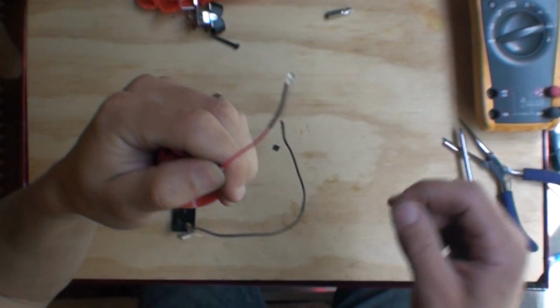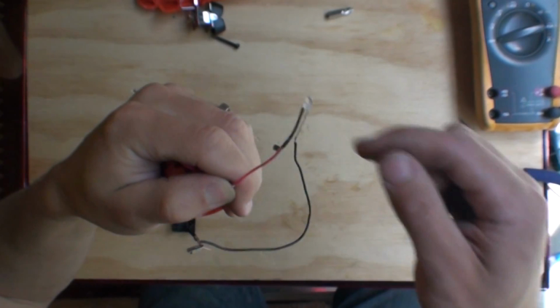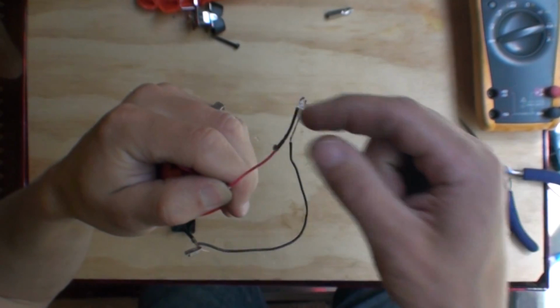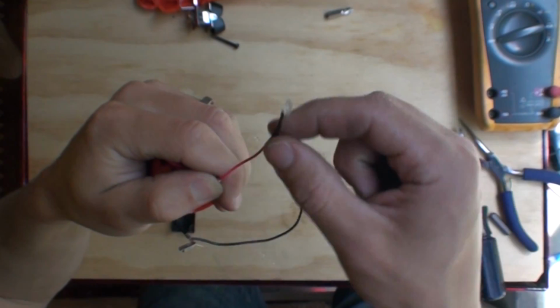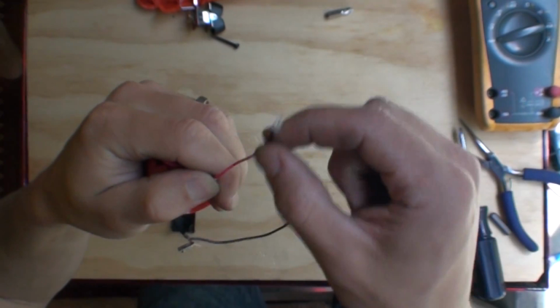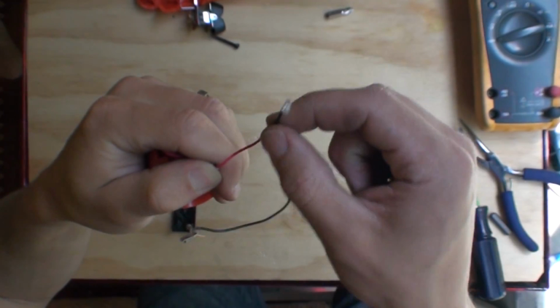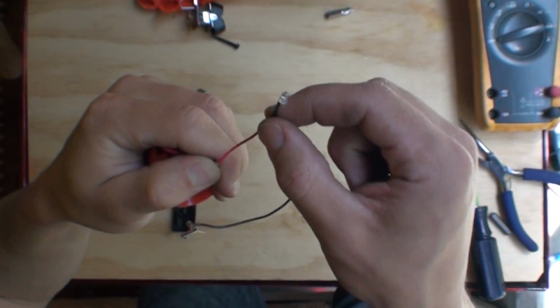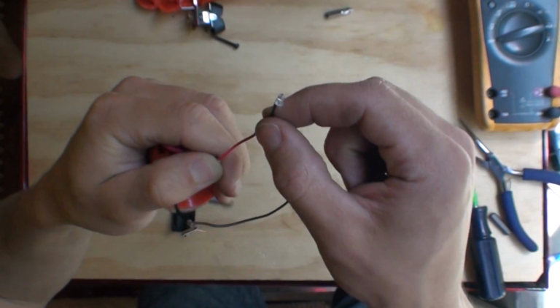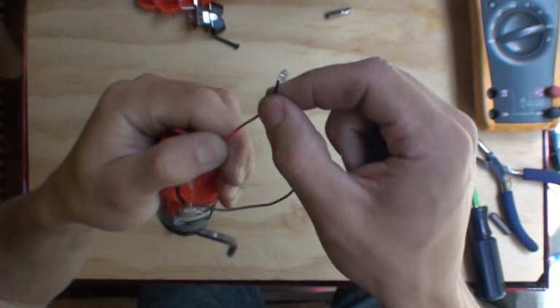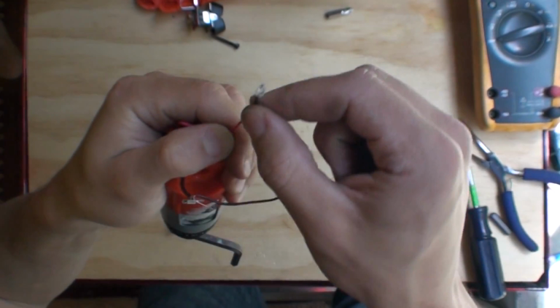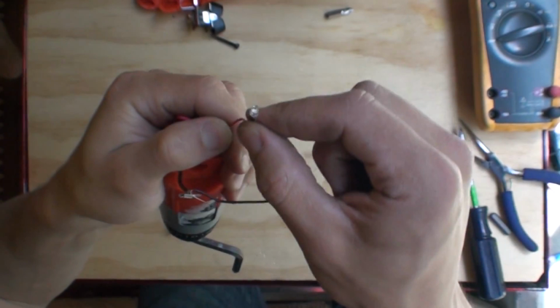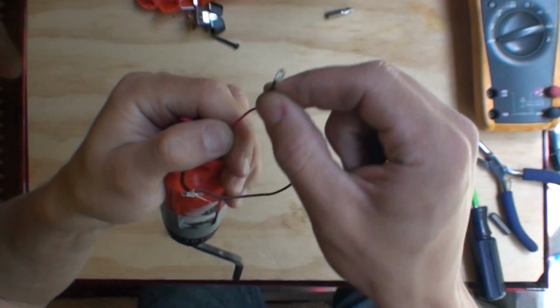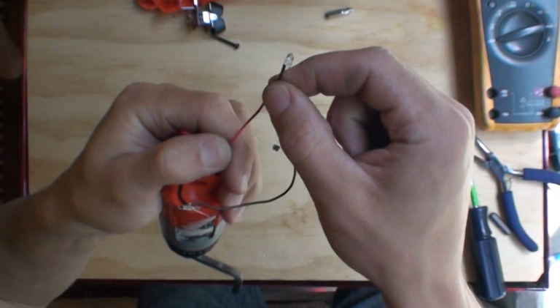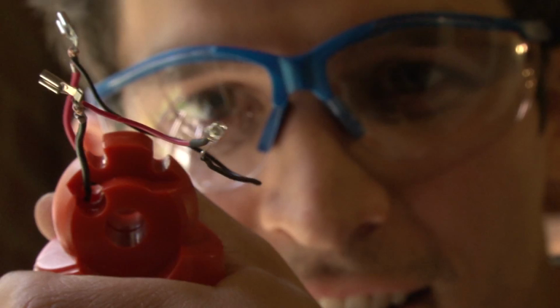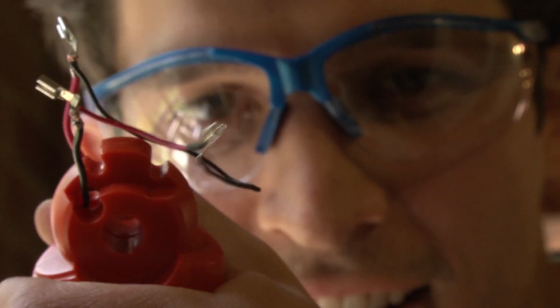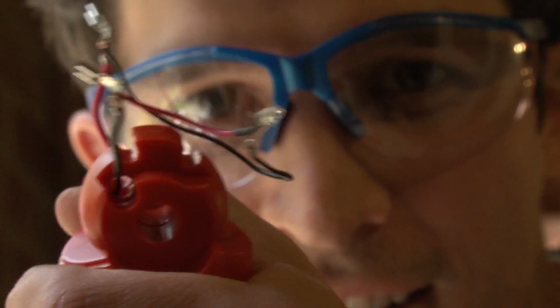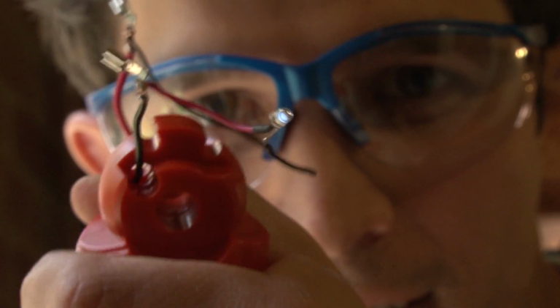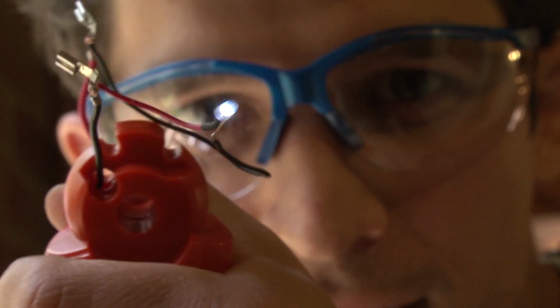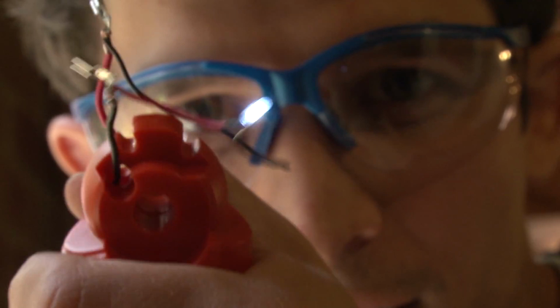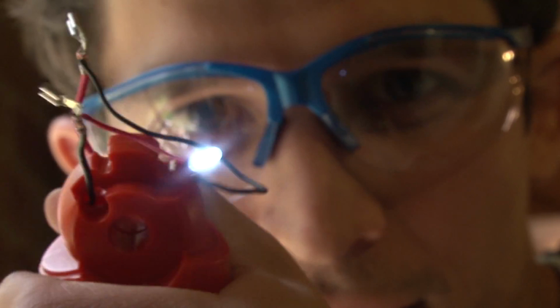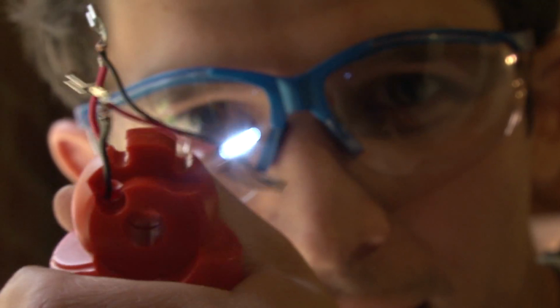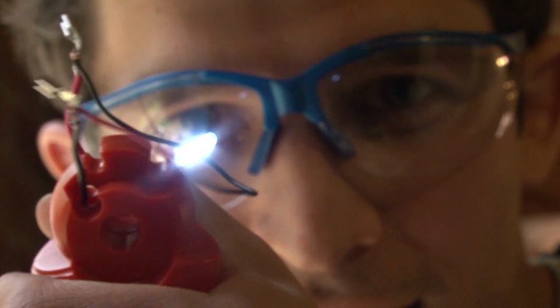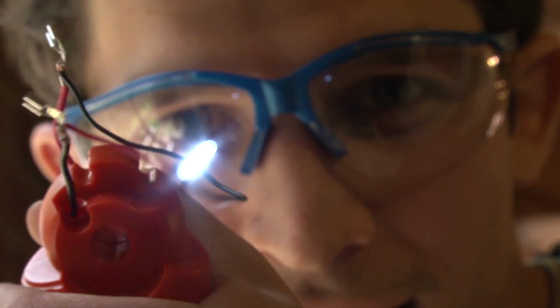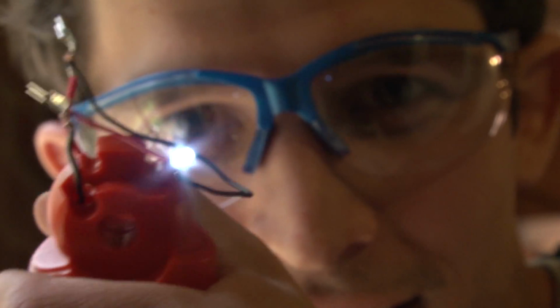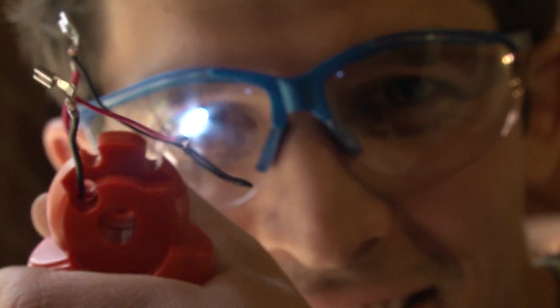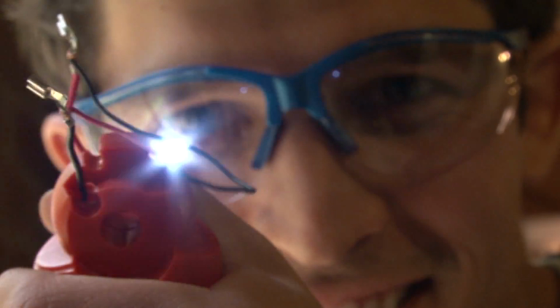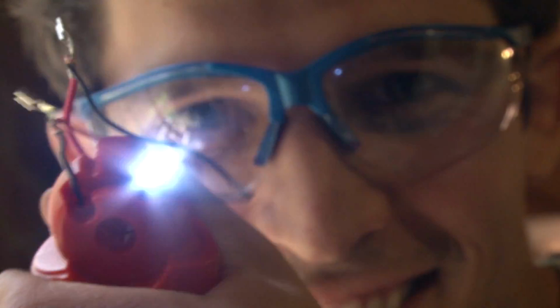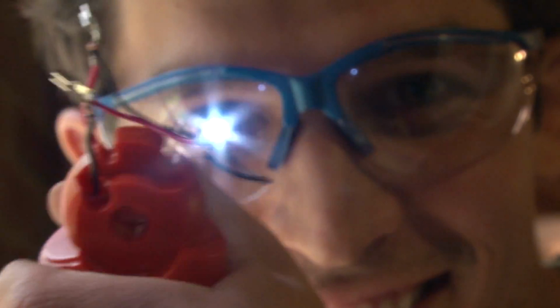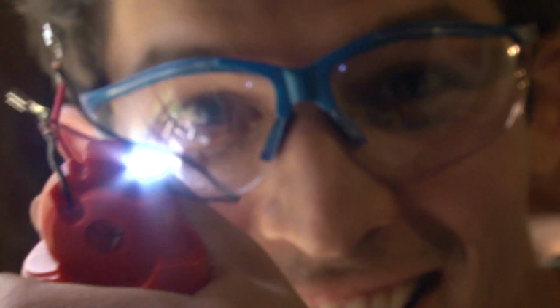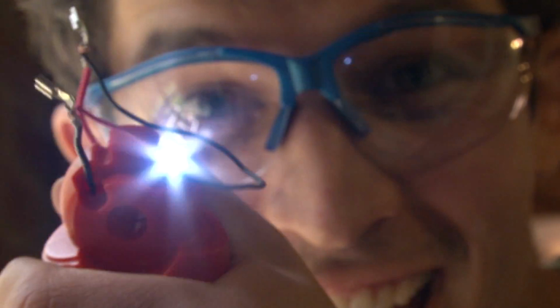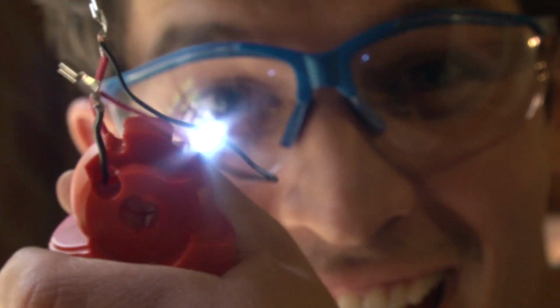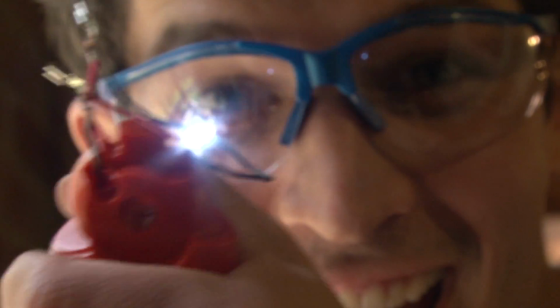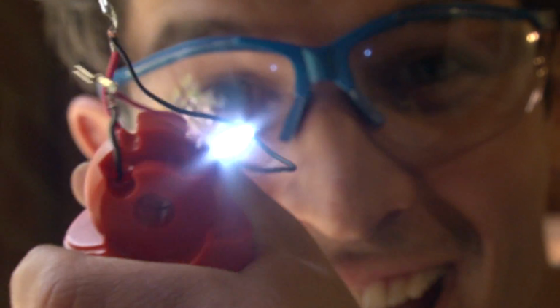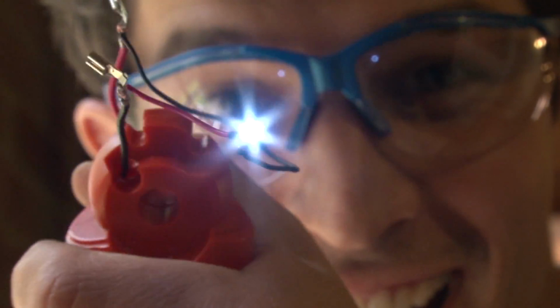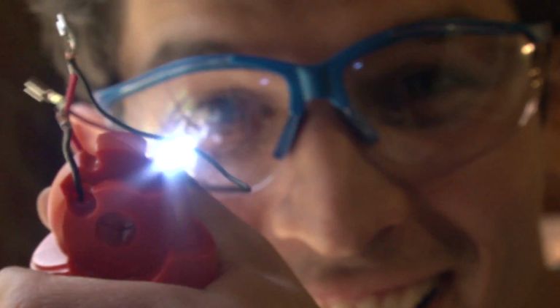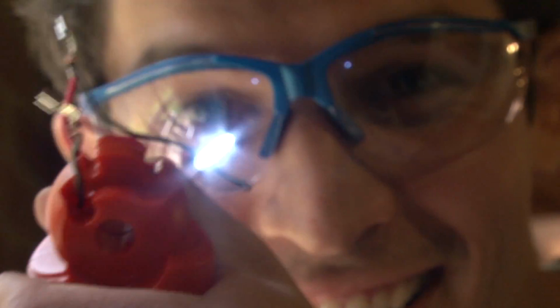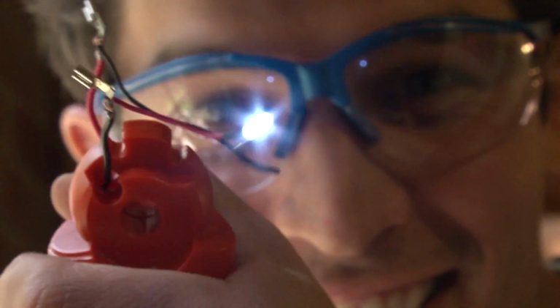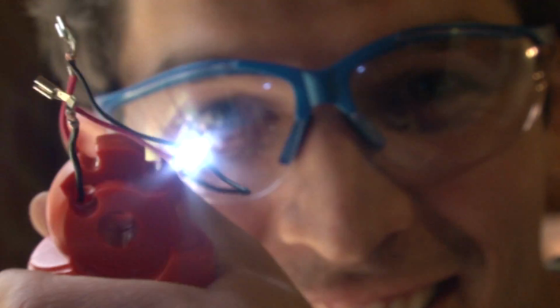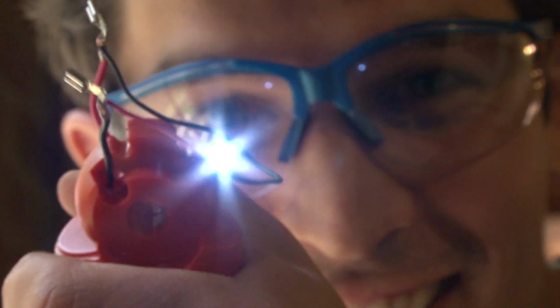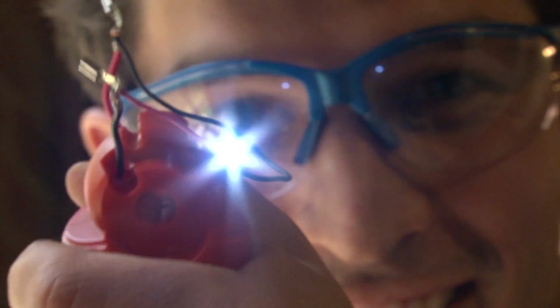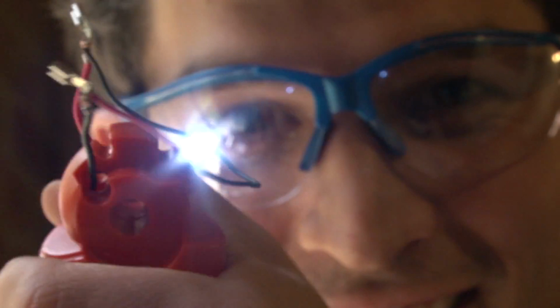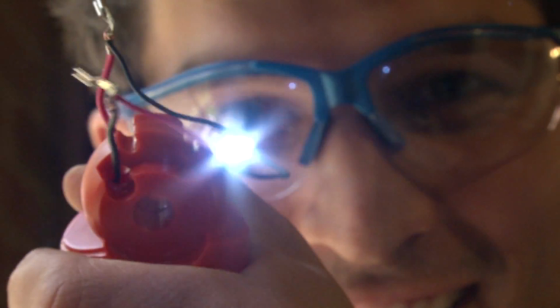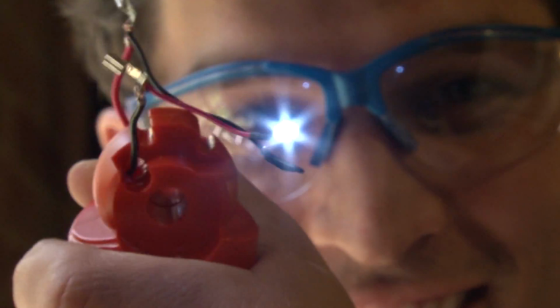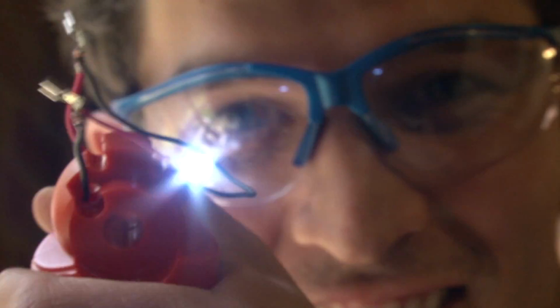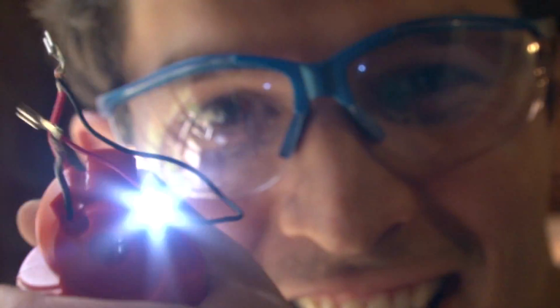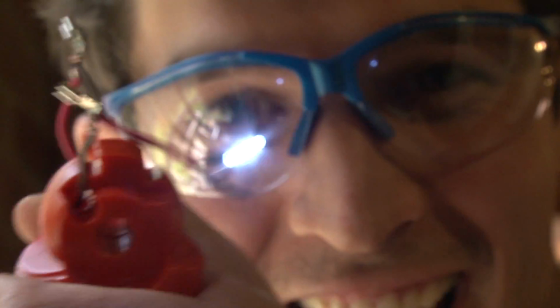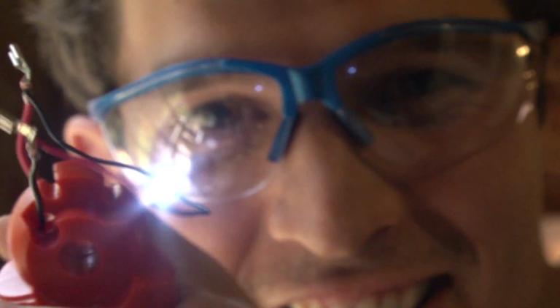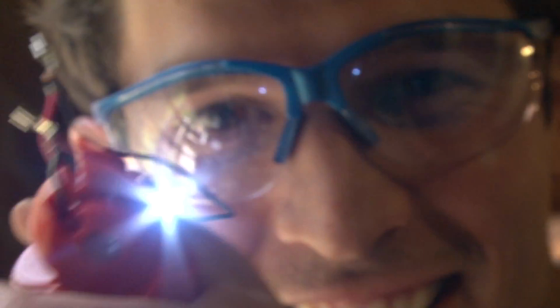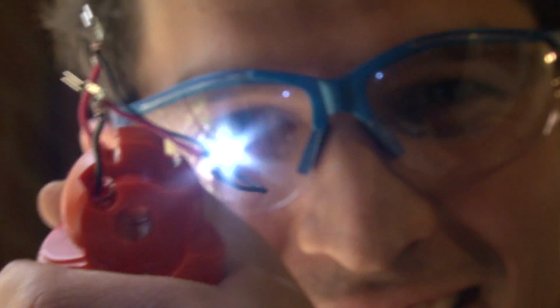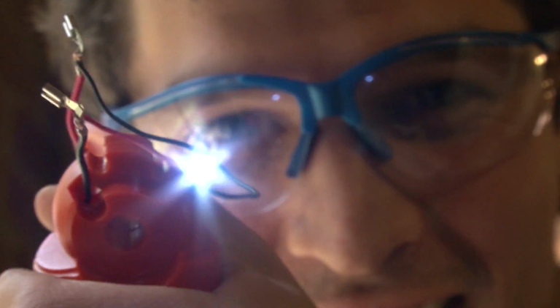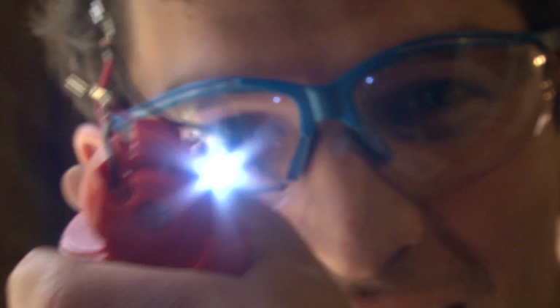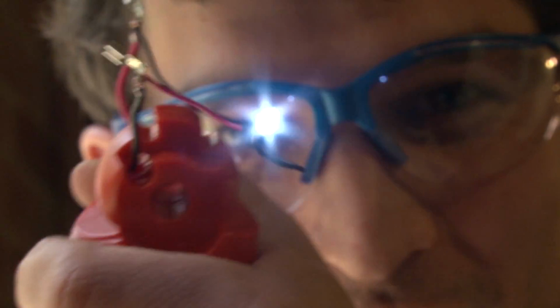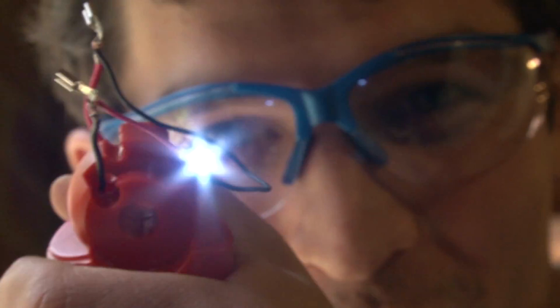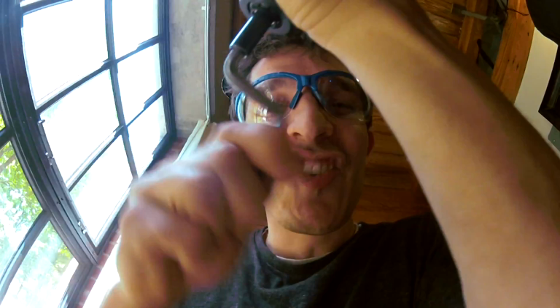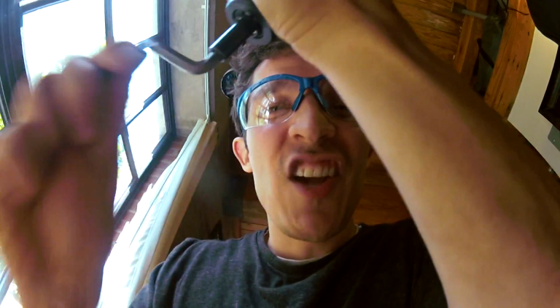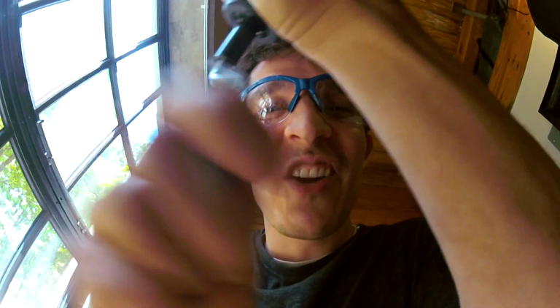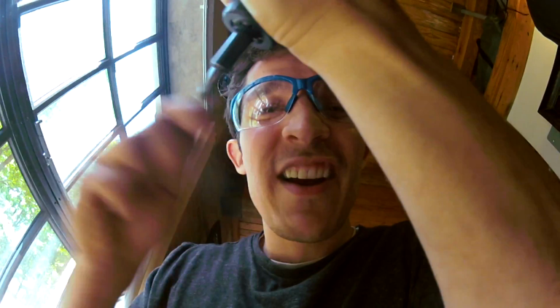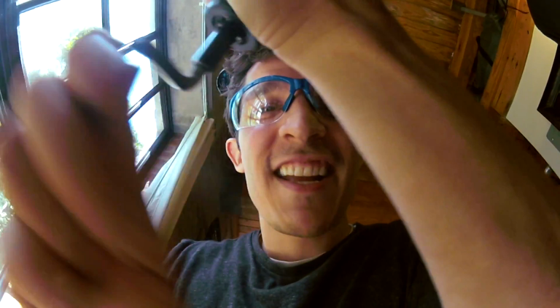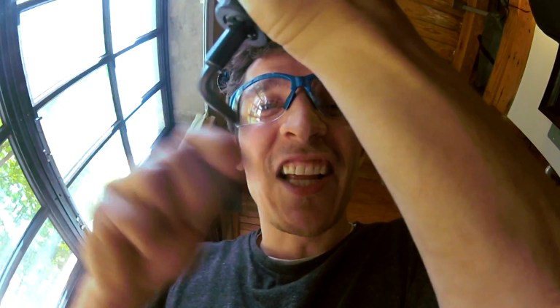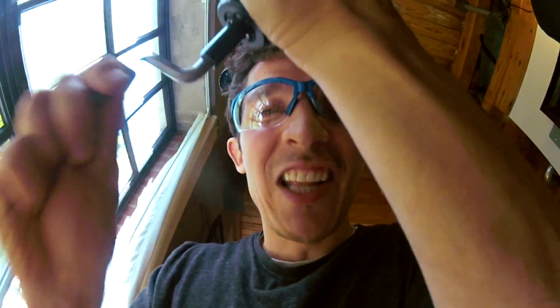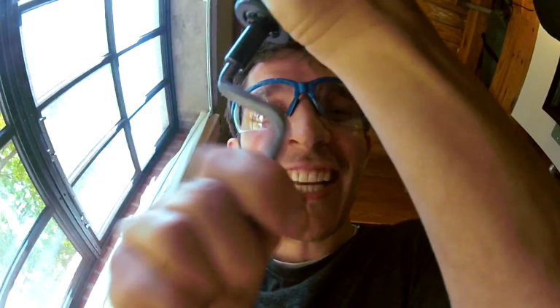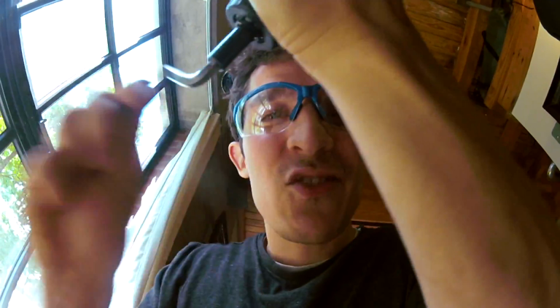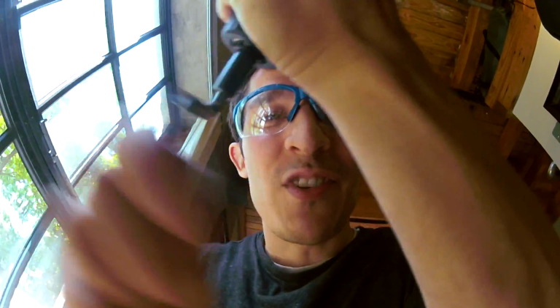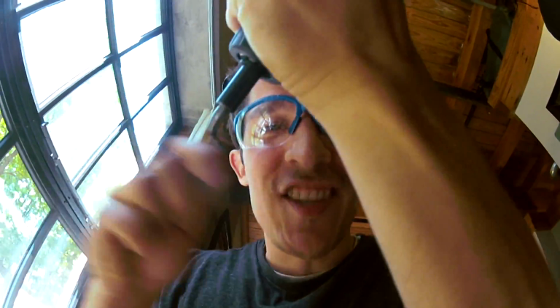I'm hooking up this LED. Yeah! See that? We are generating electricity.